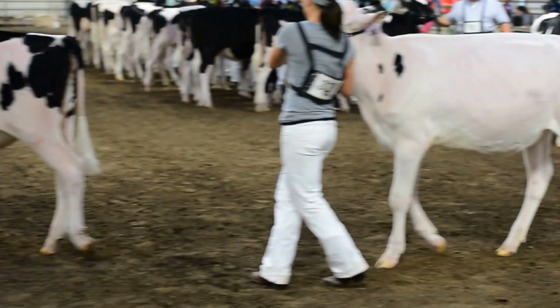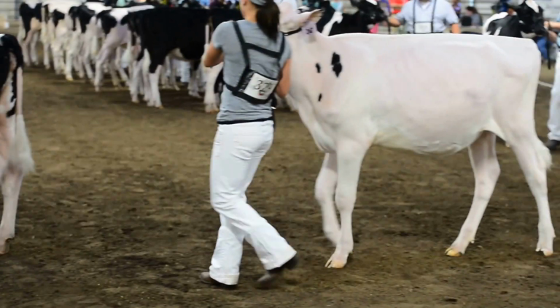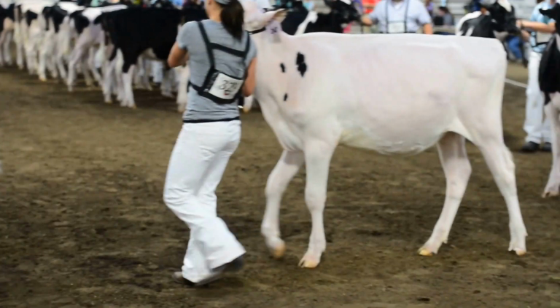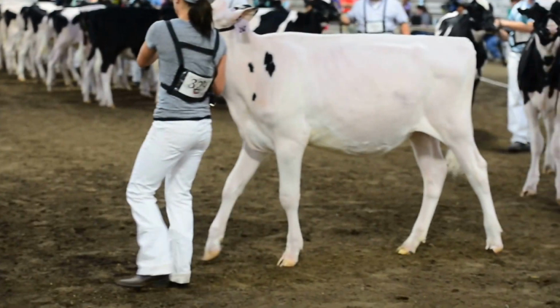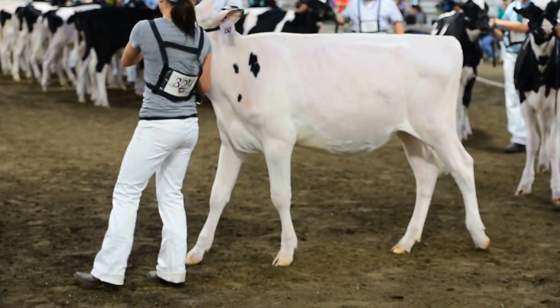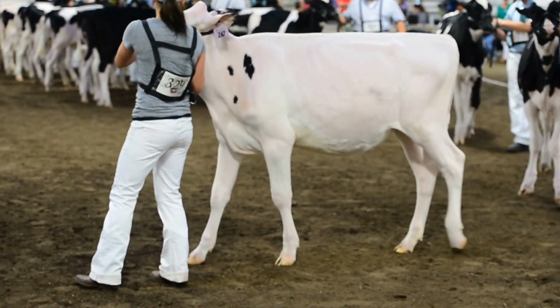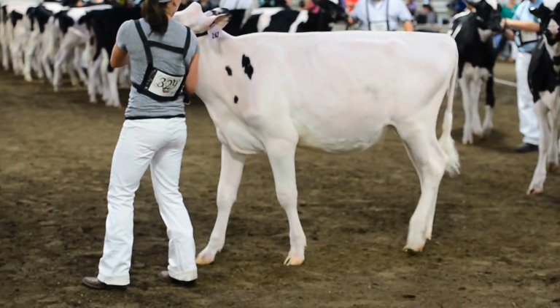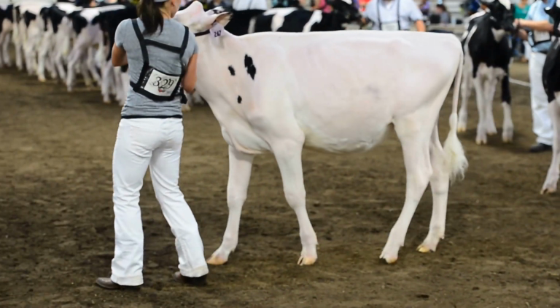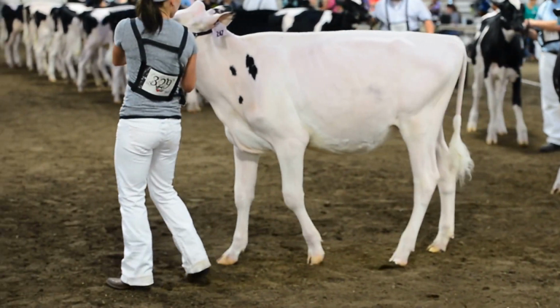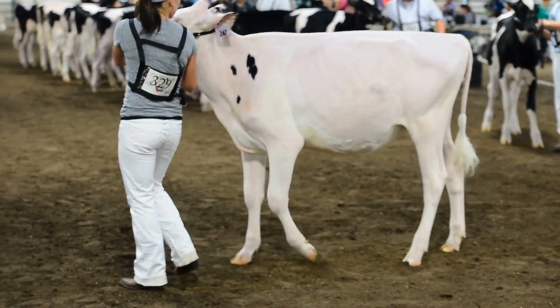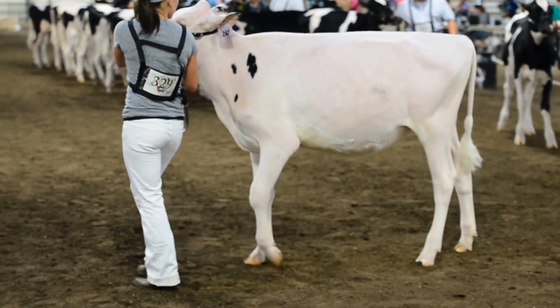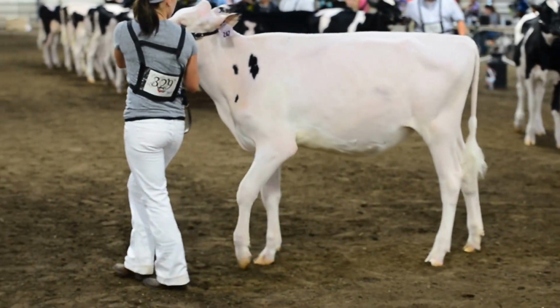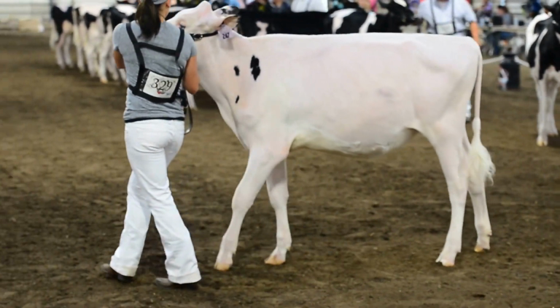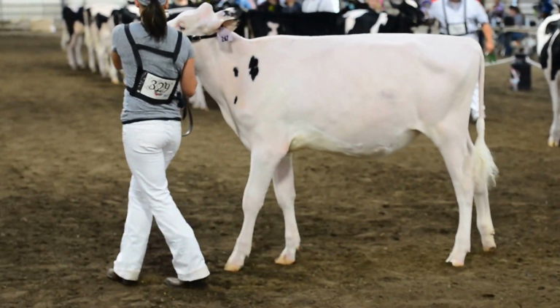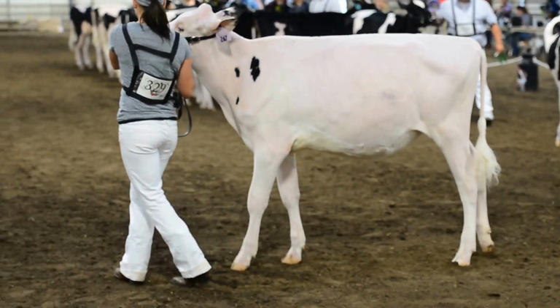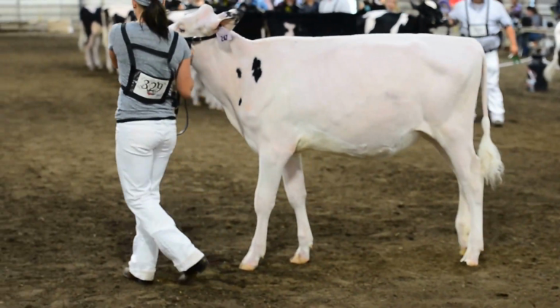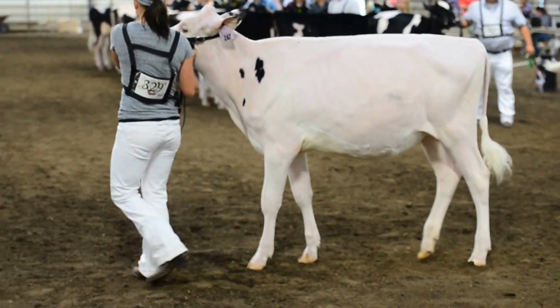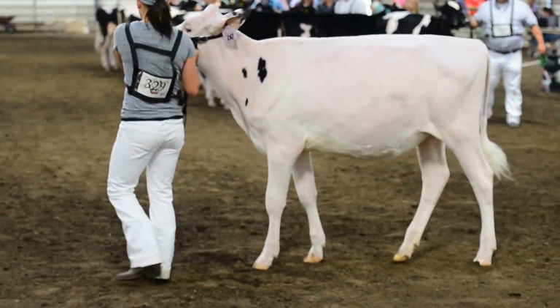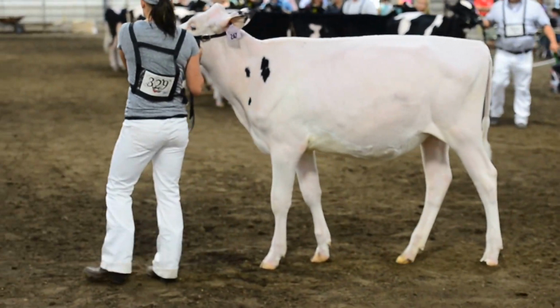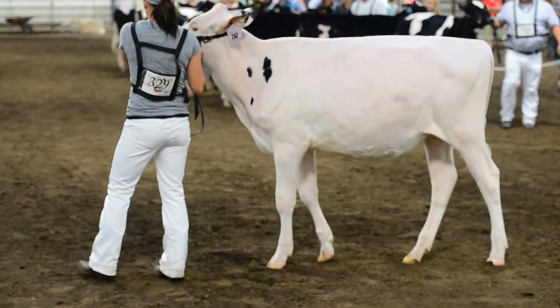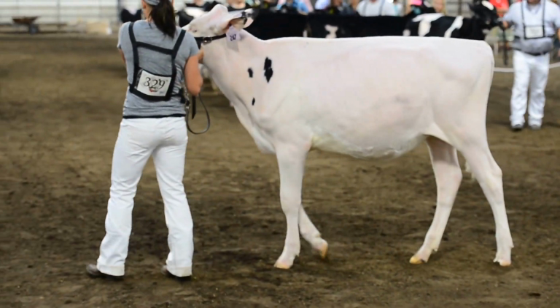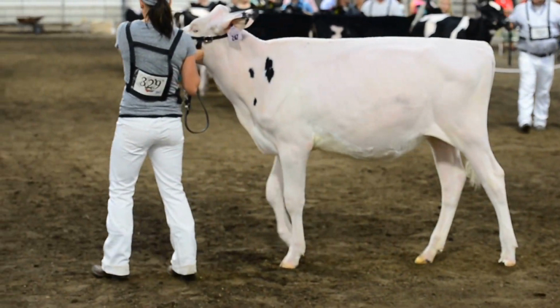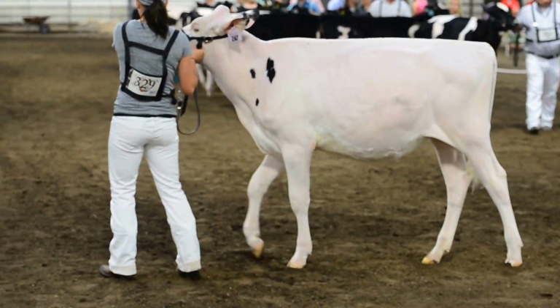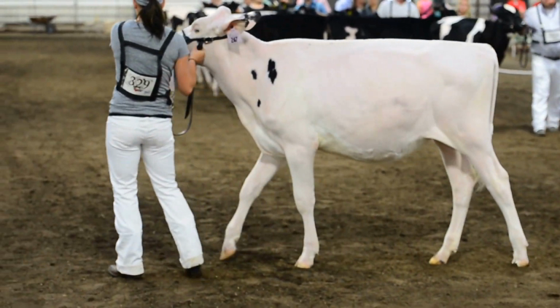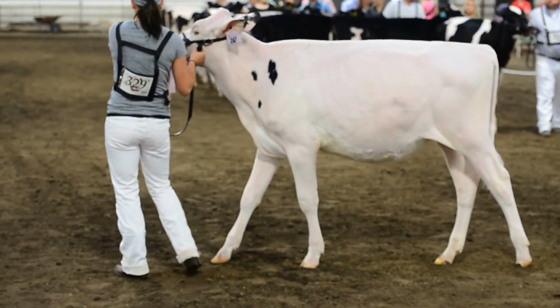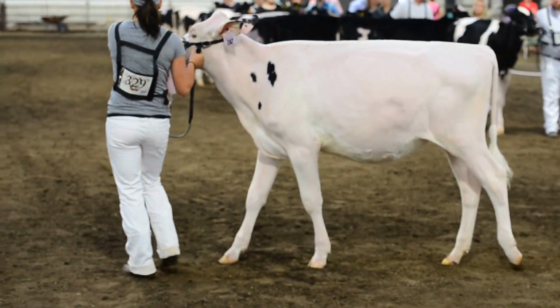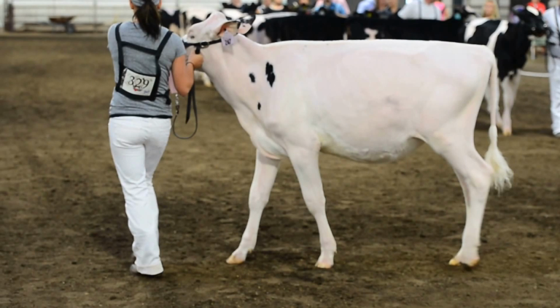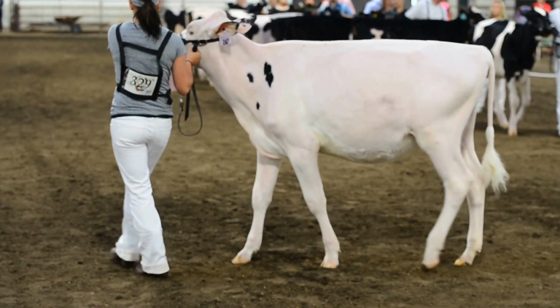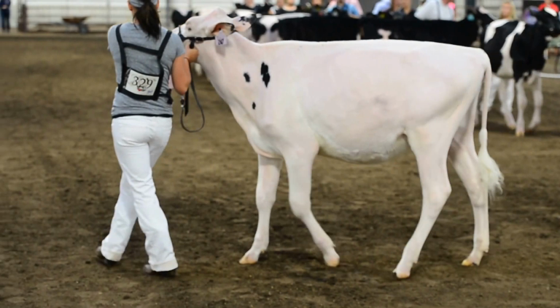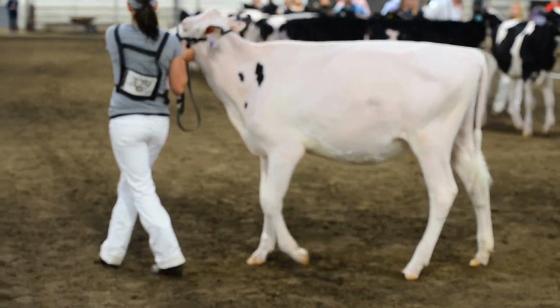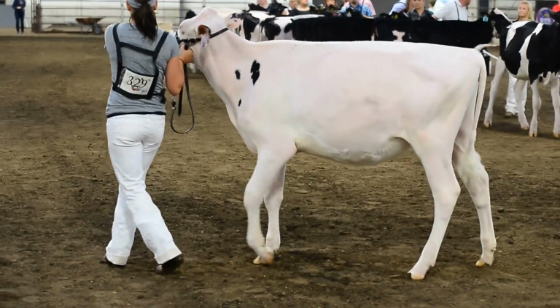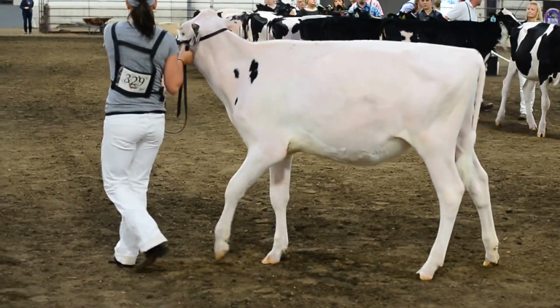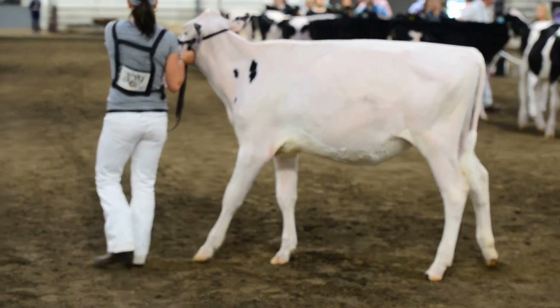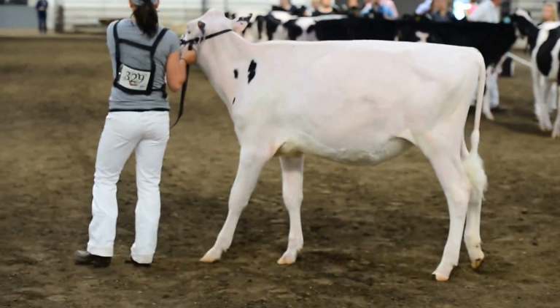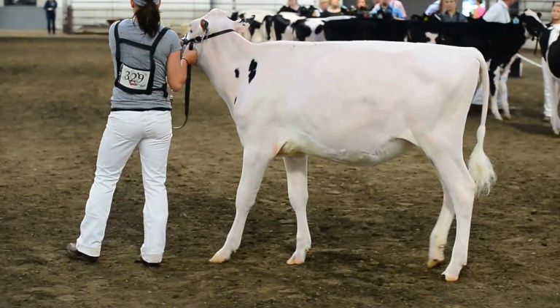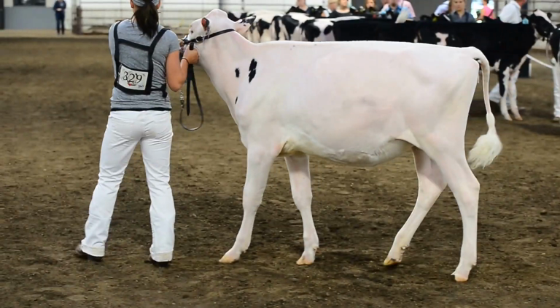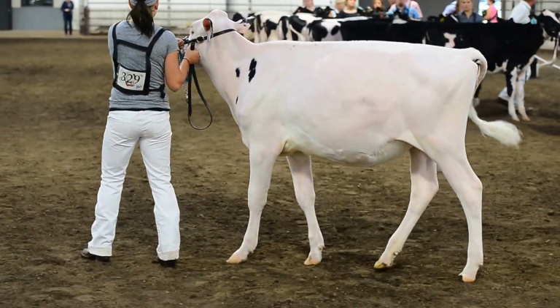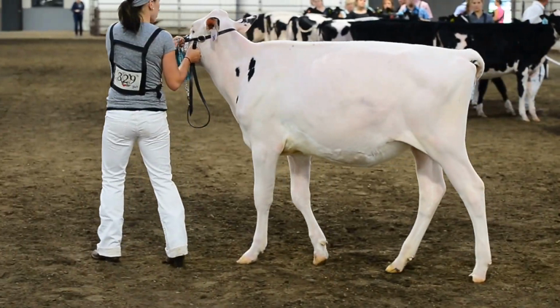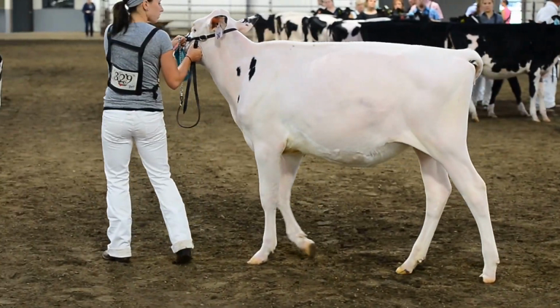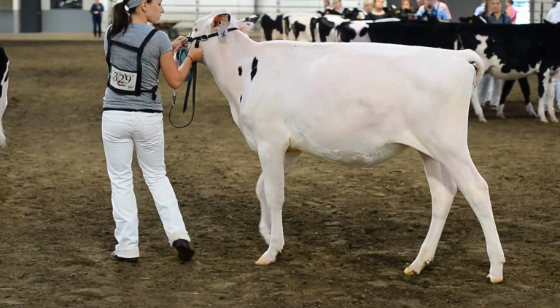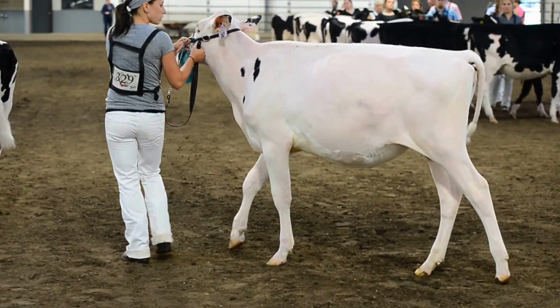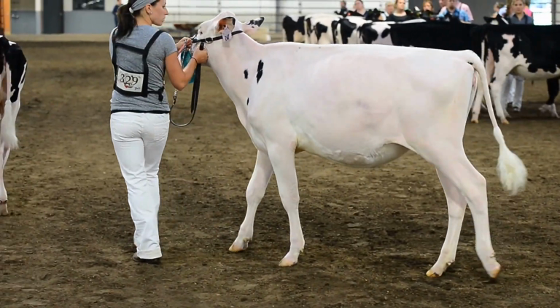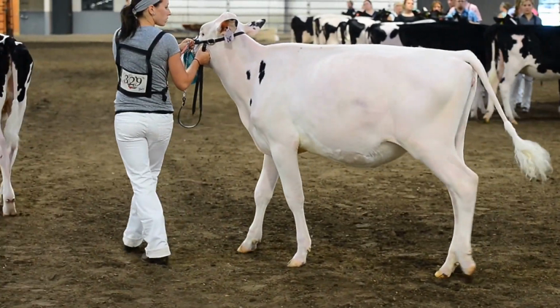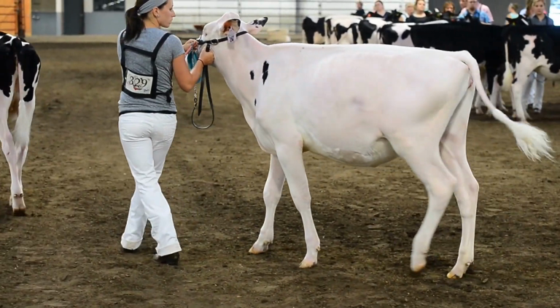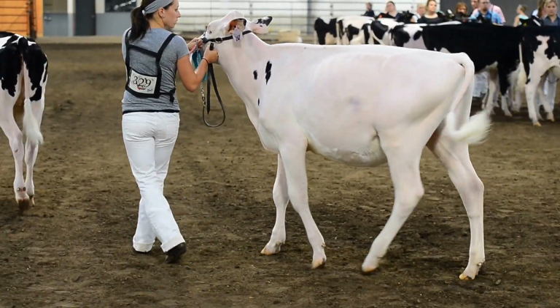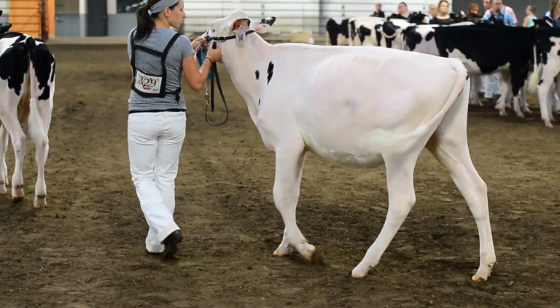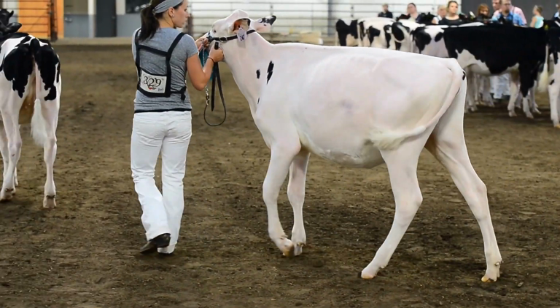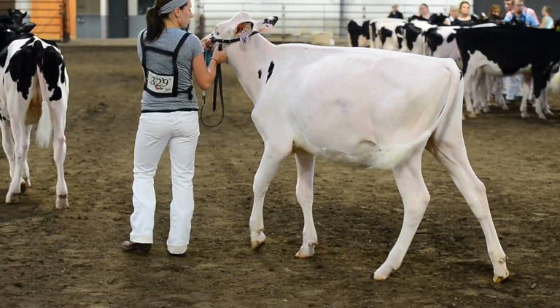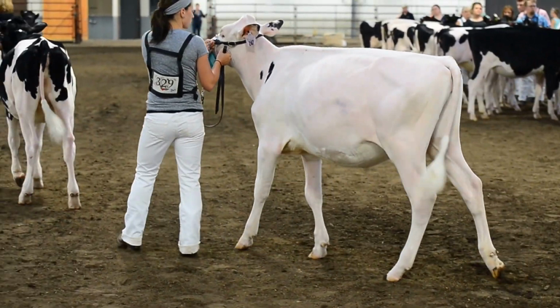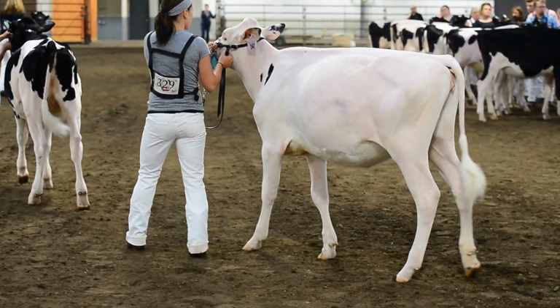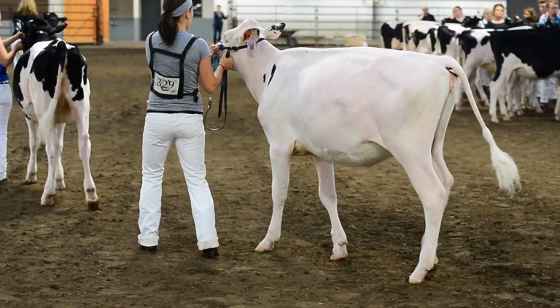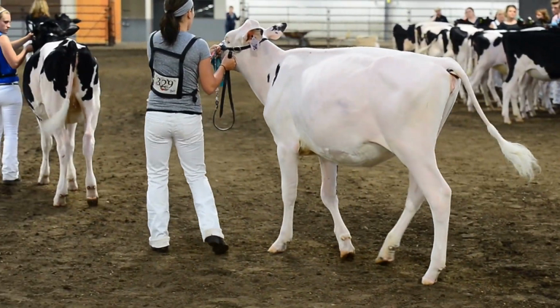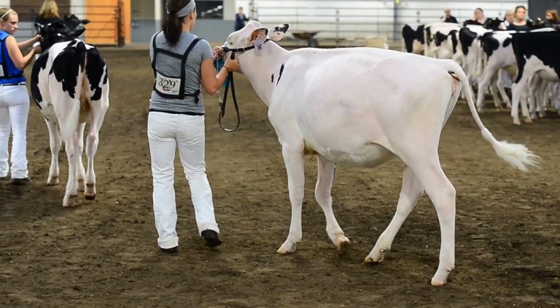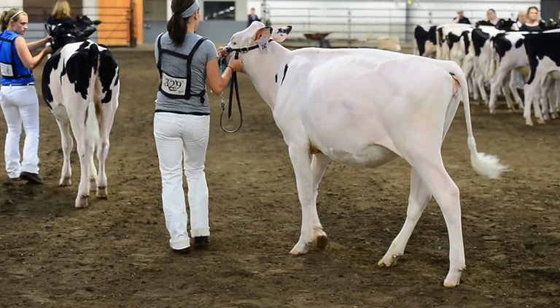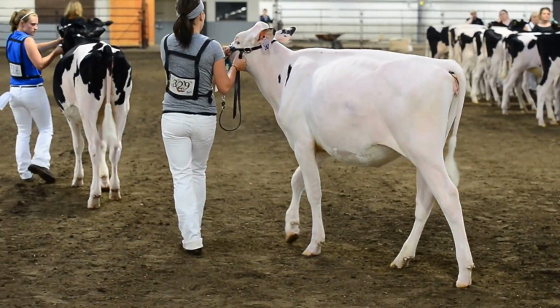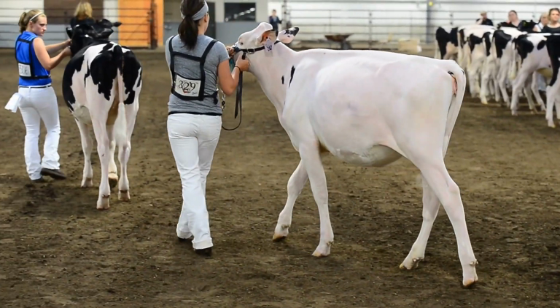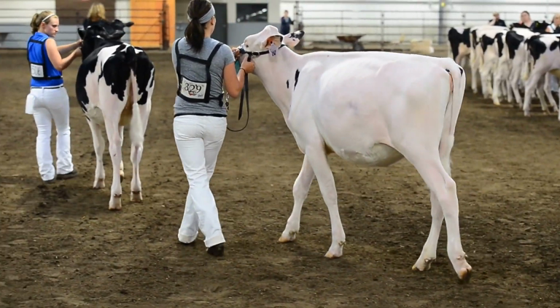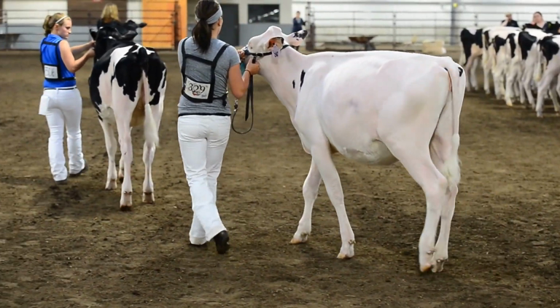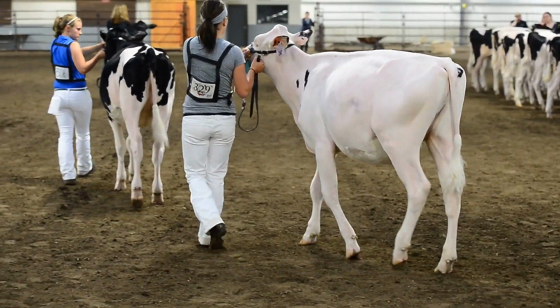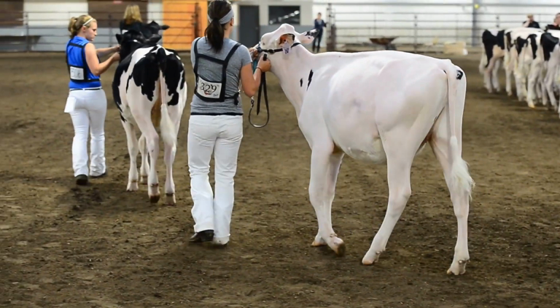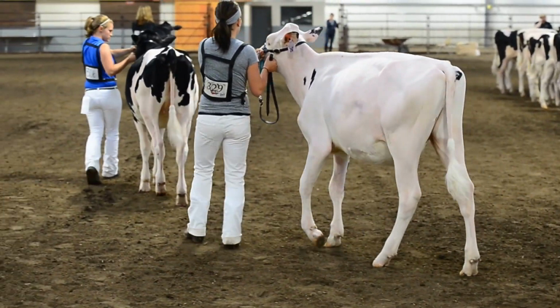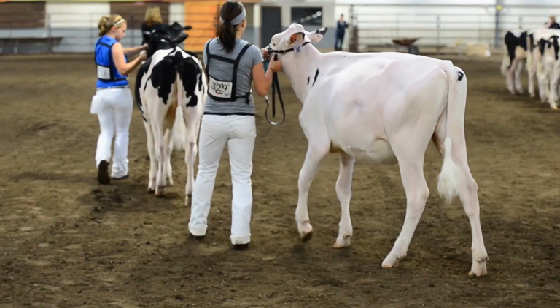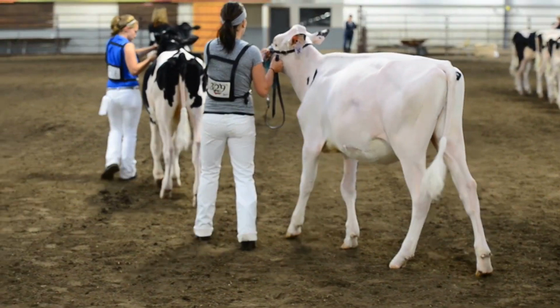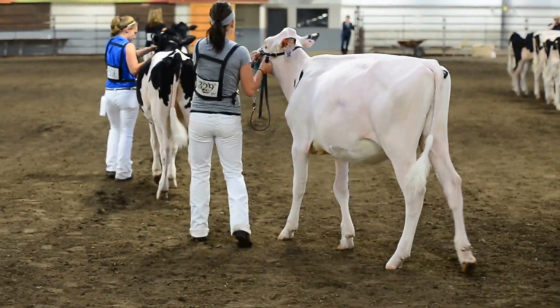Fourth over fifth — the heifer with more openness into her rib structure. She's a little deeper, more rib and rear flank than the long body heifer in fifth.